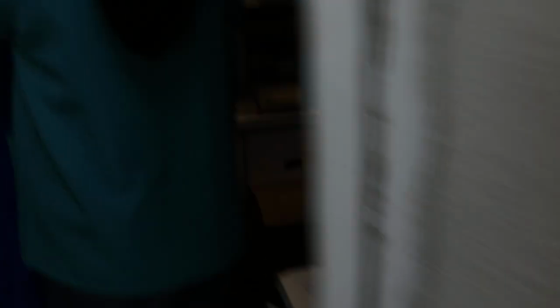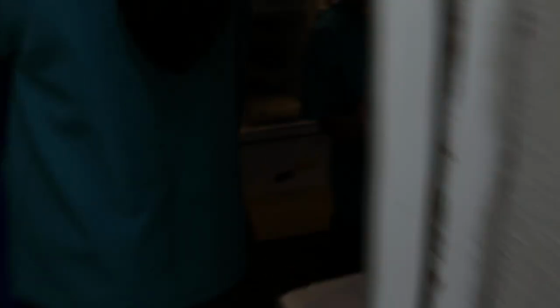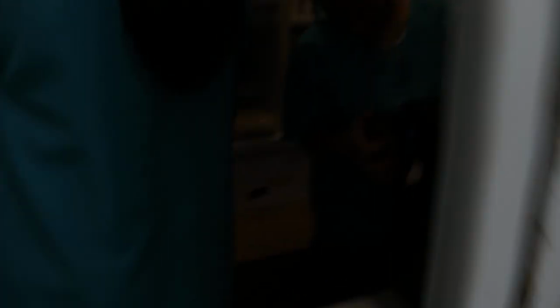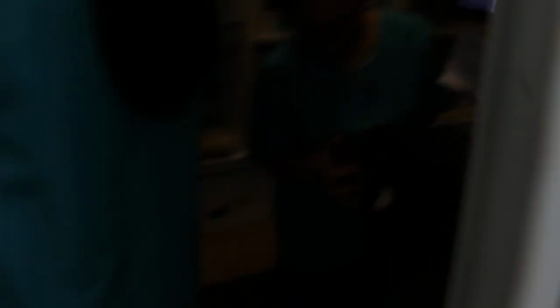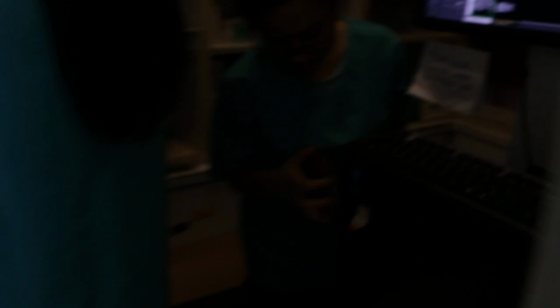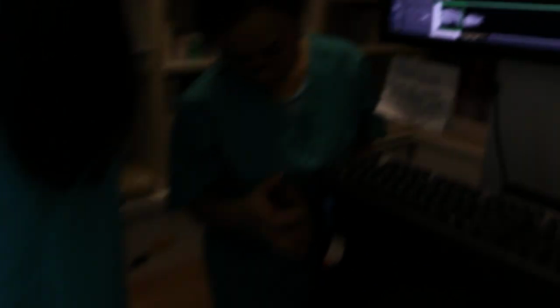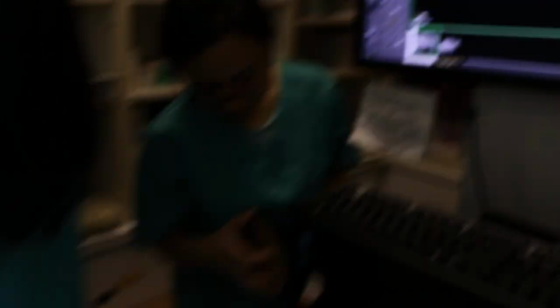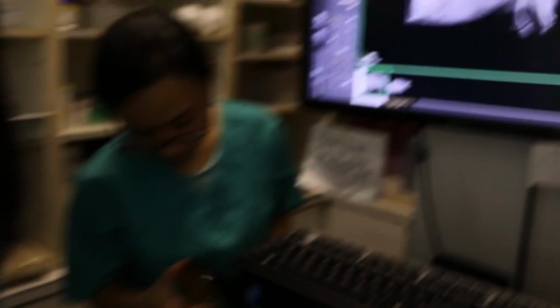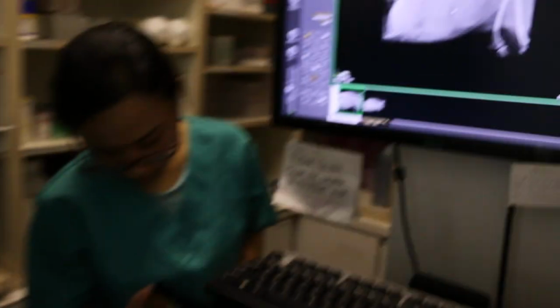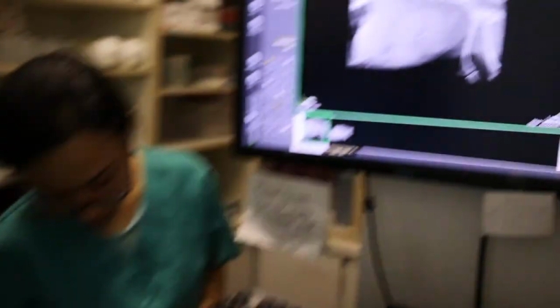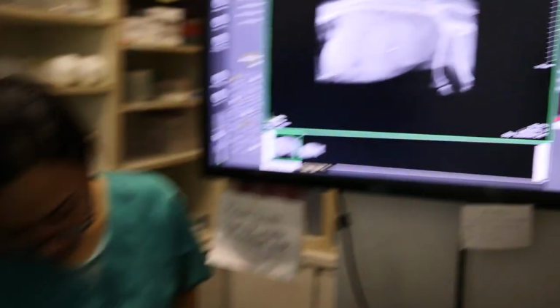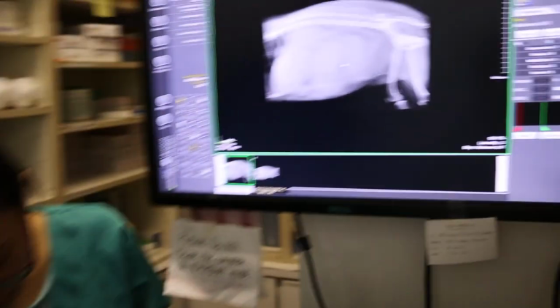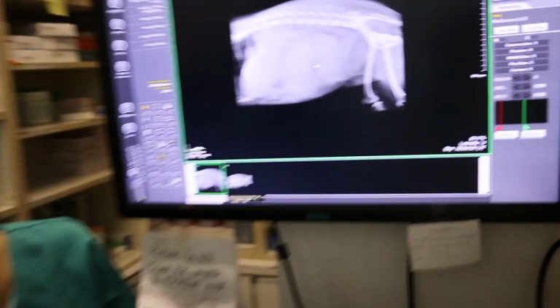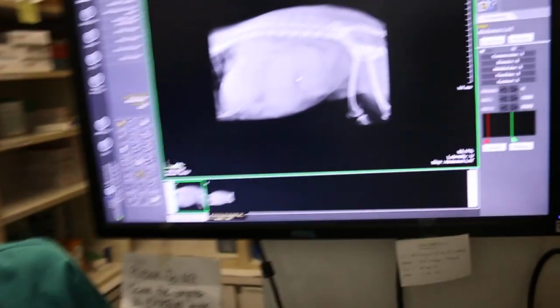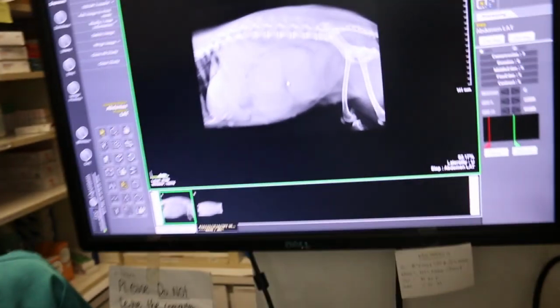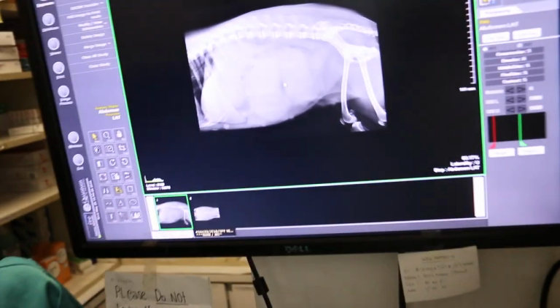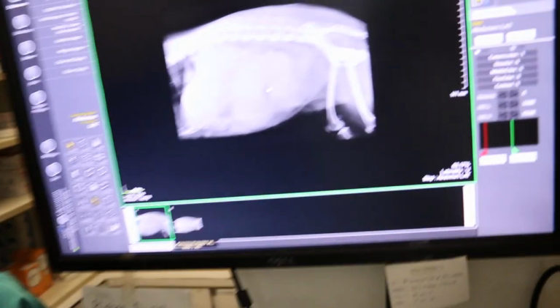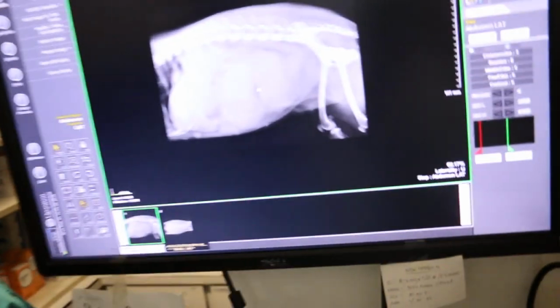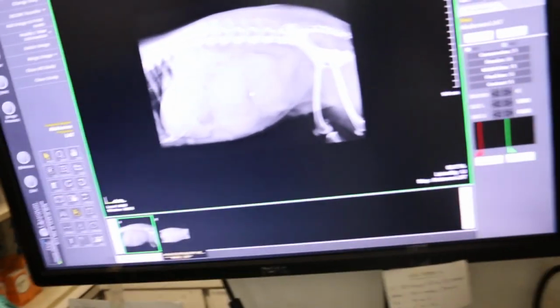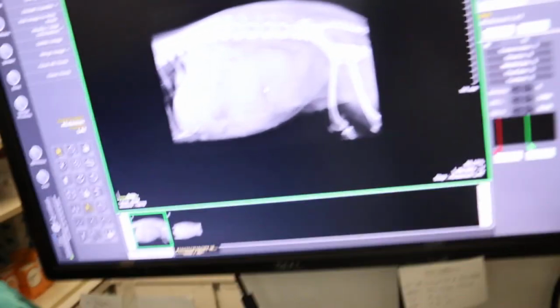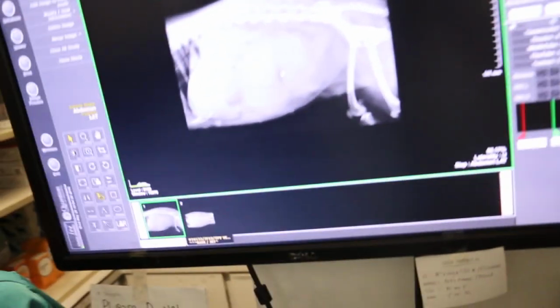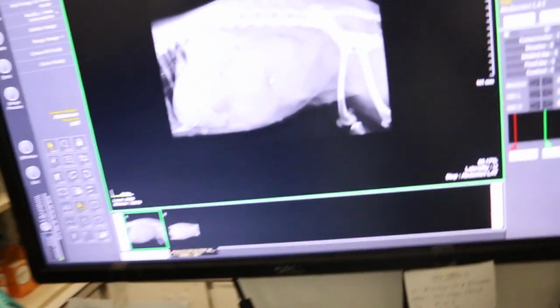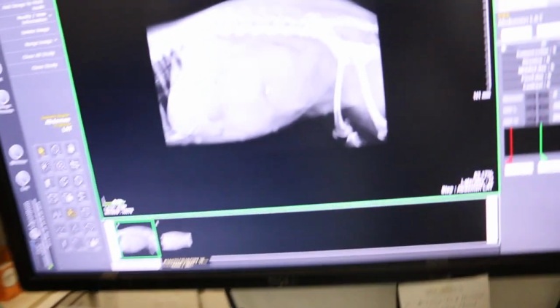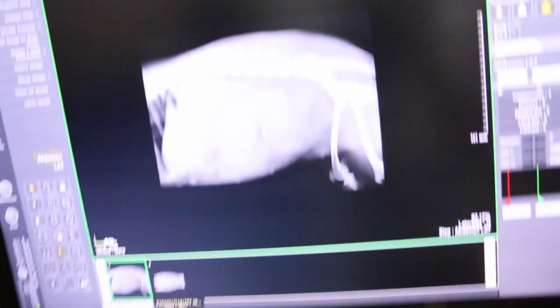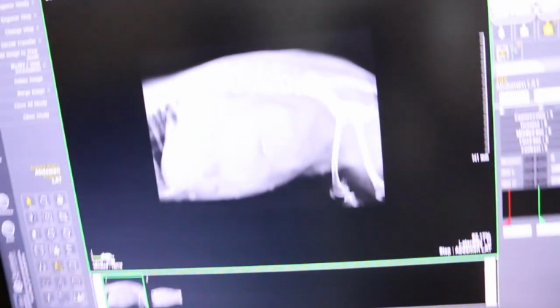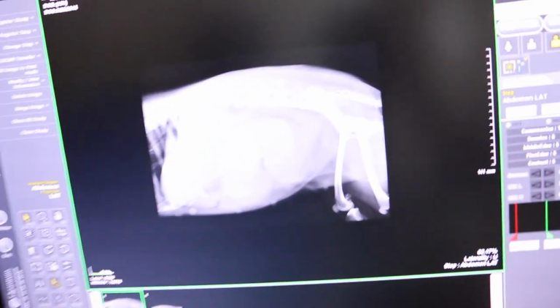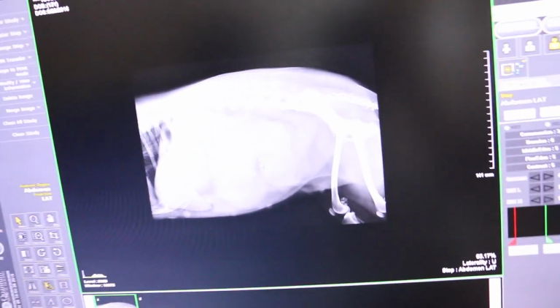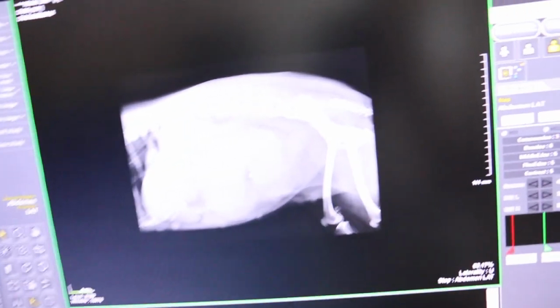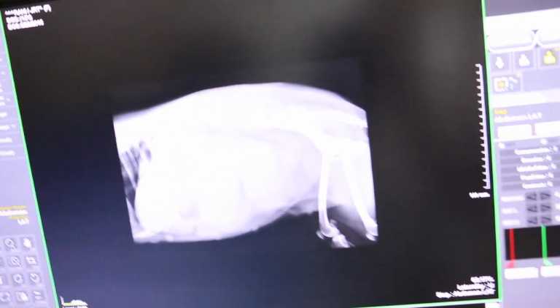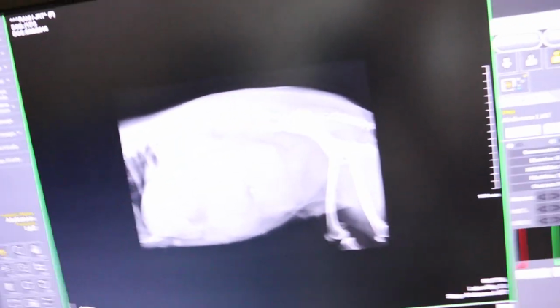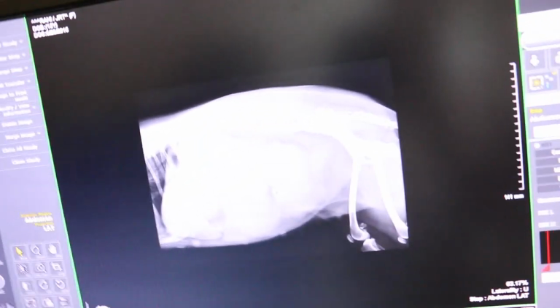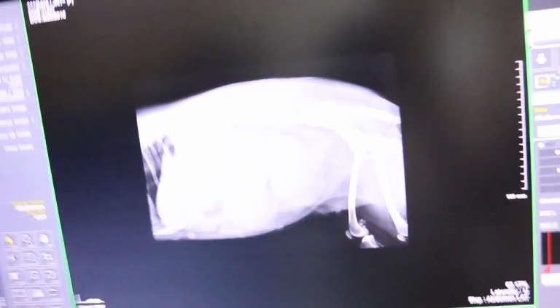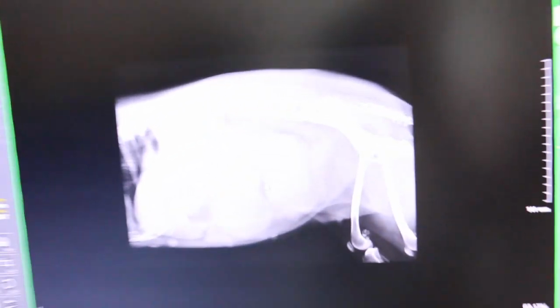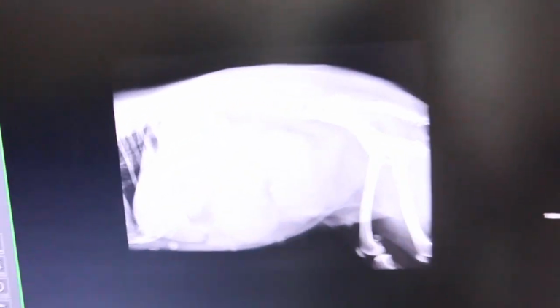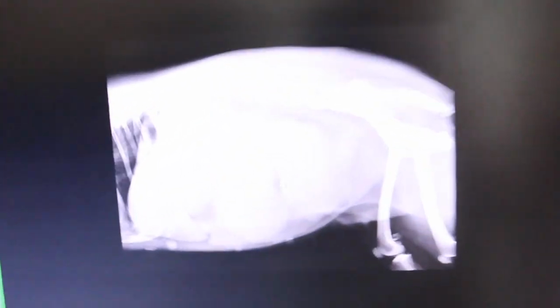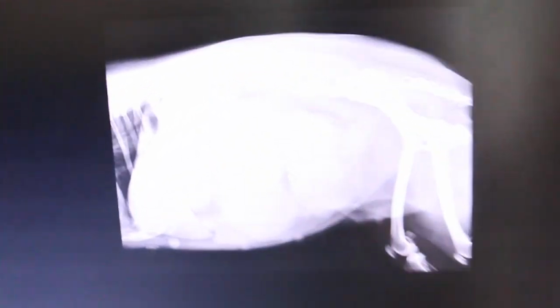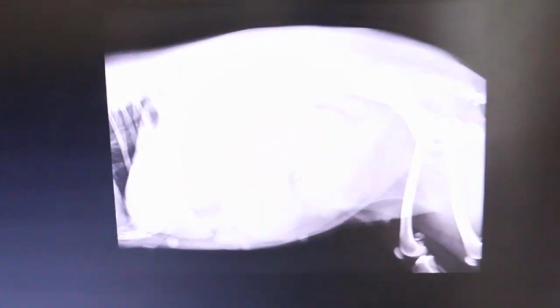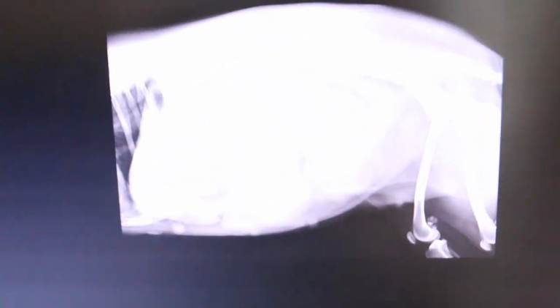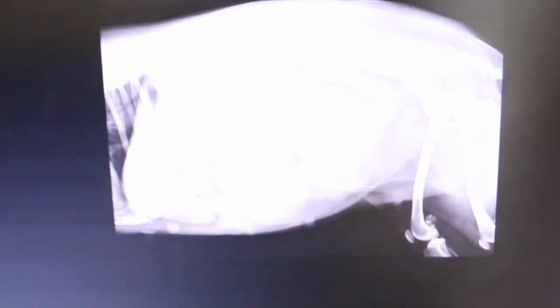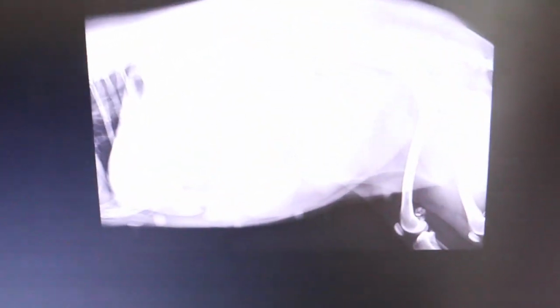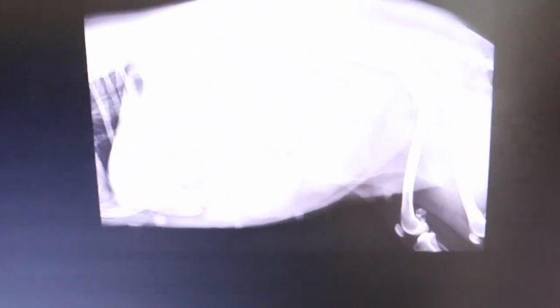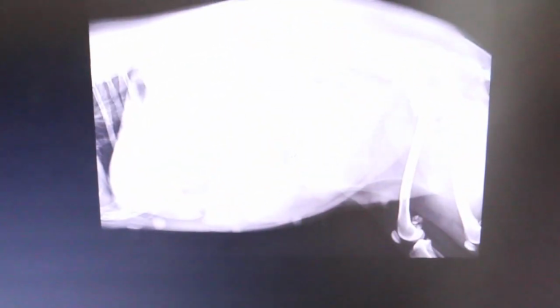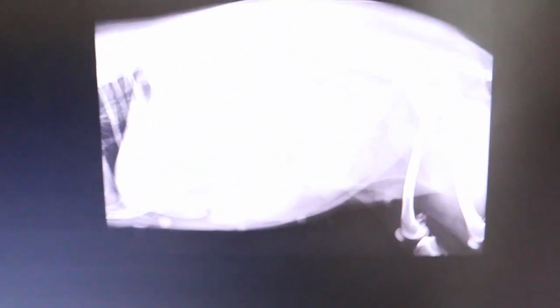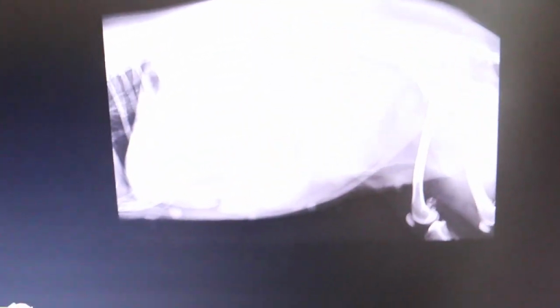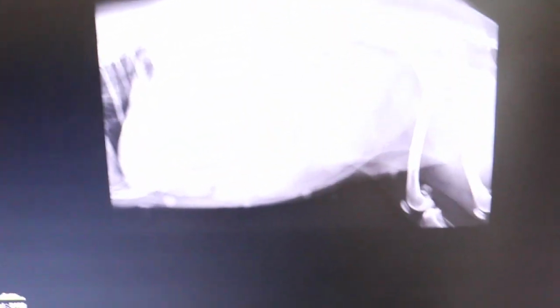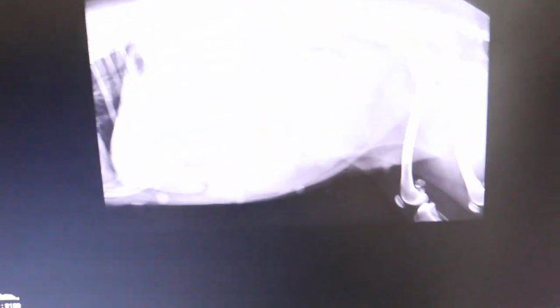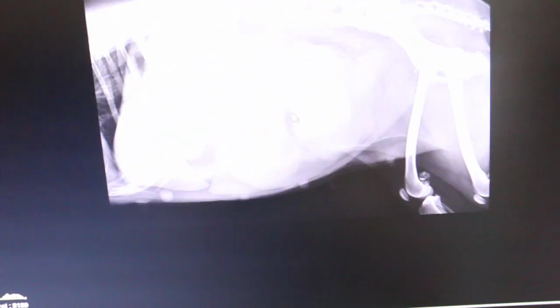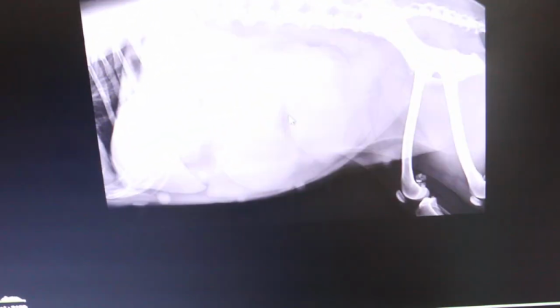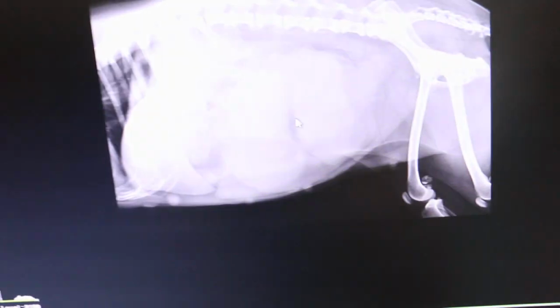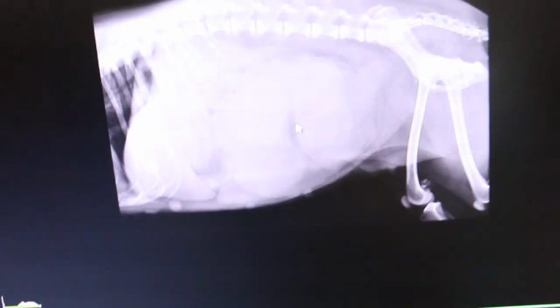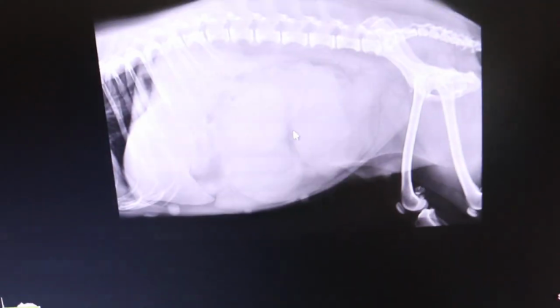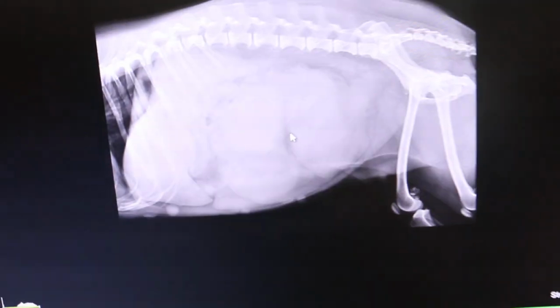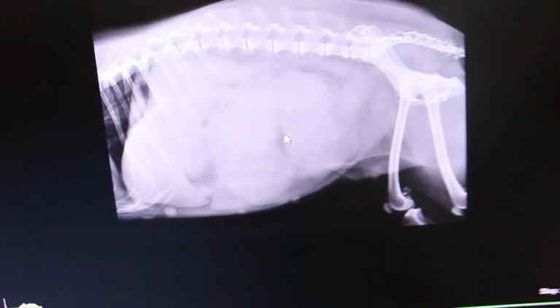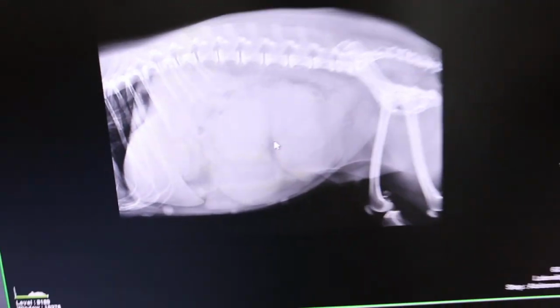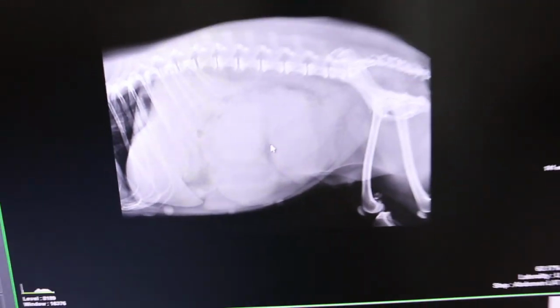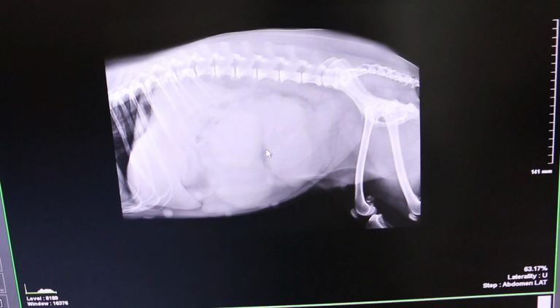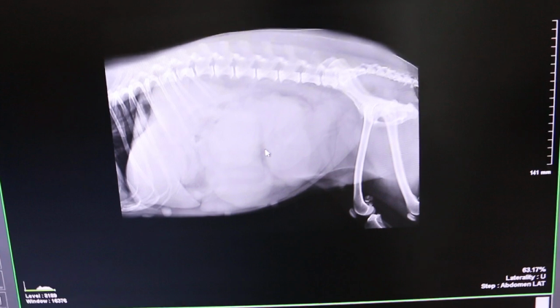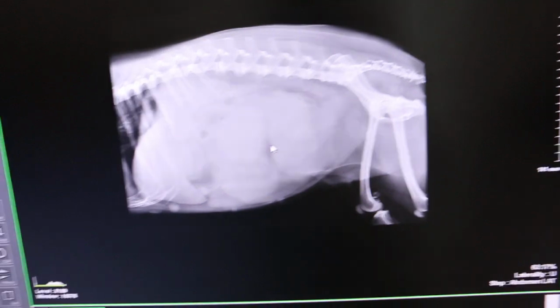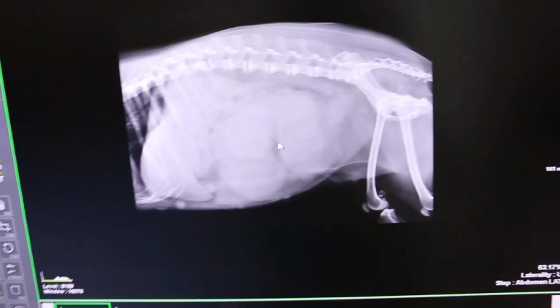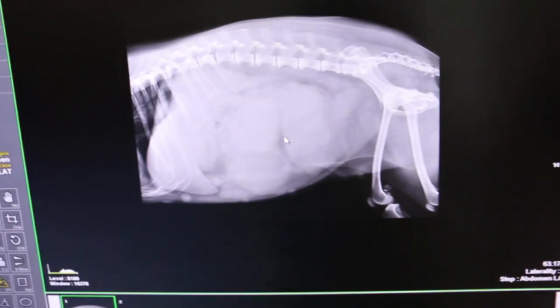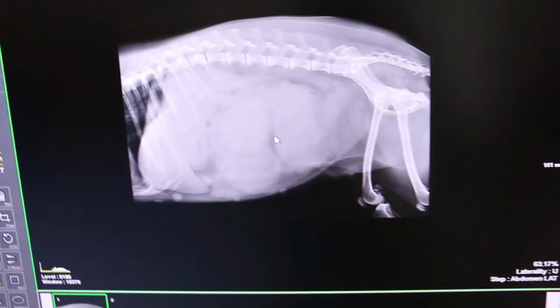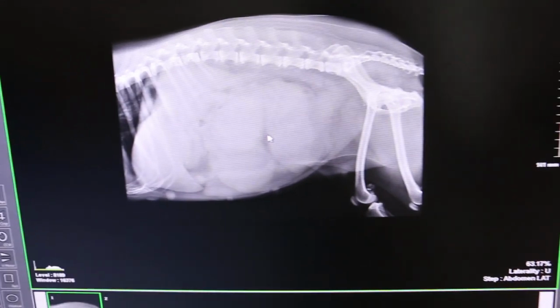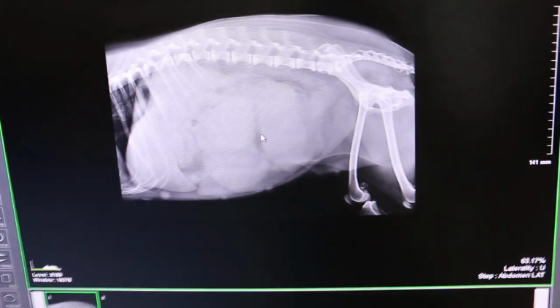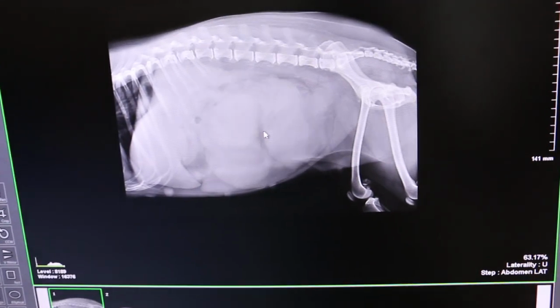So we took the X-ray — let me show the X-ray. This X-ray shows — you can see the uterus.